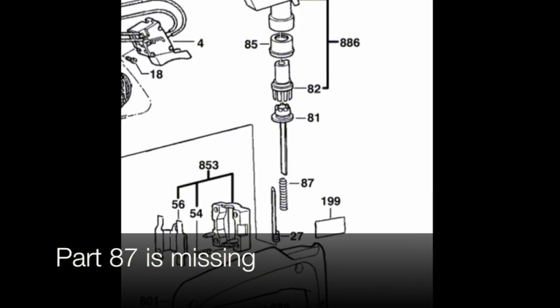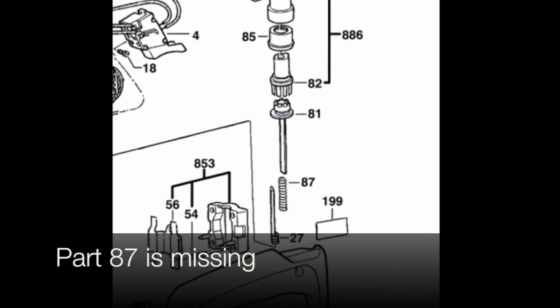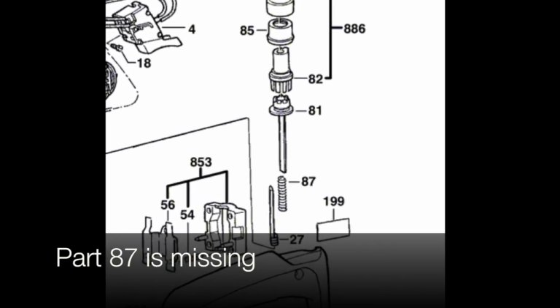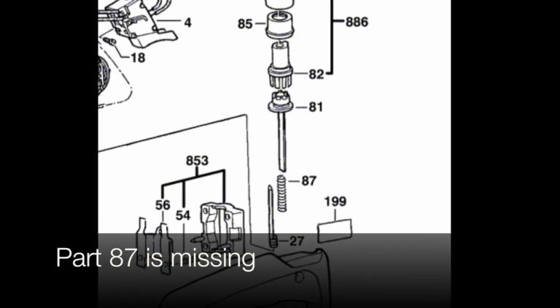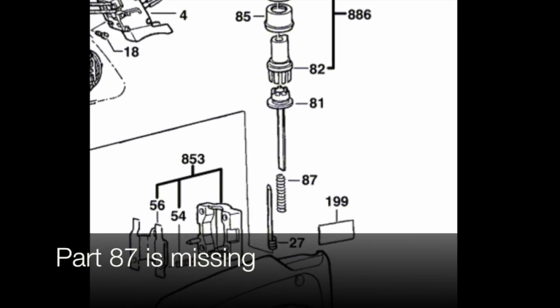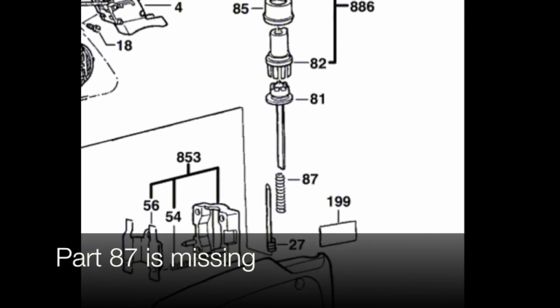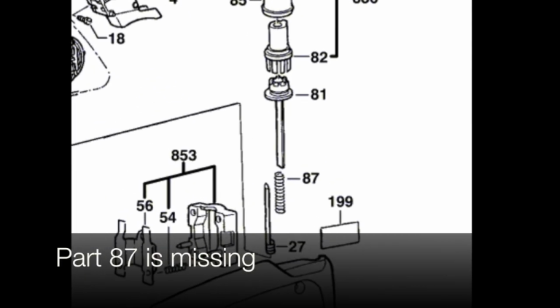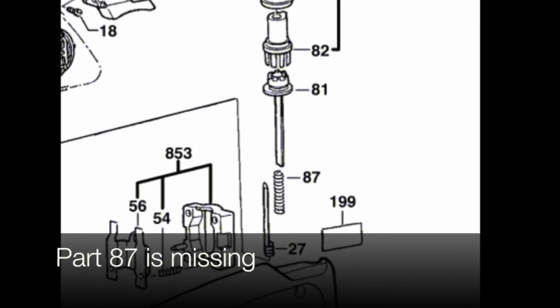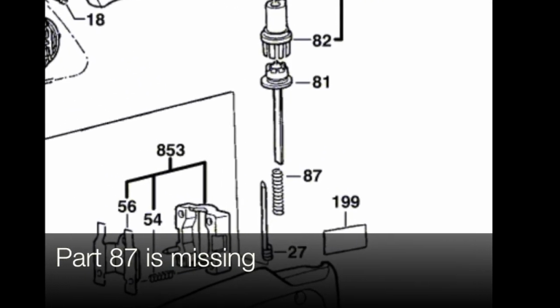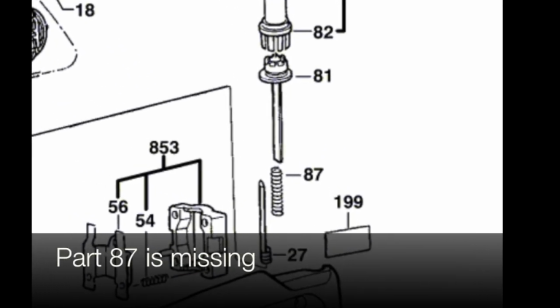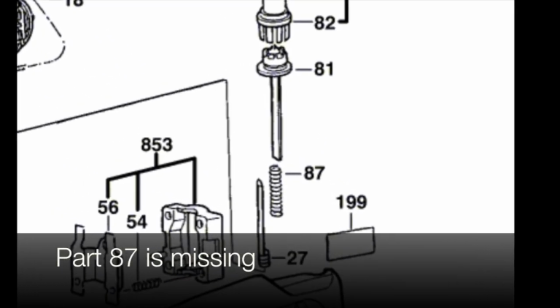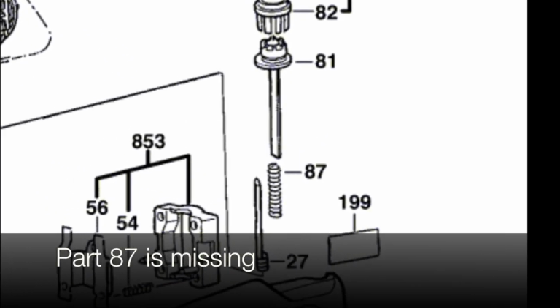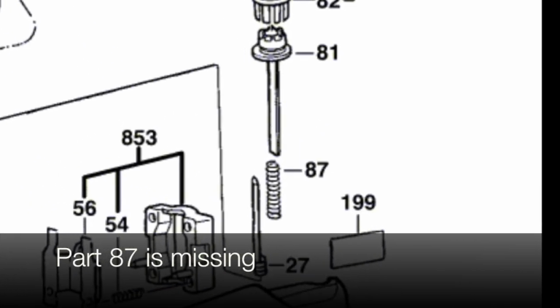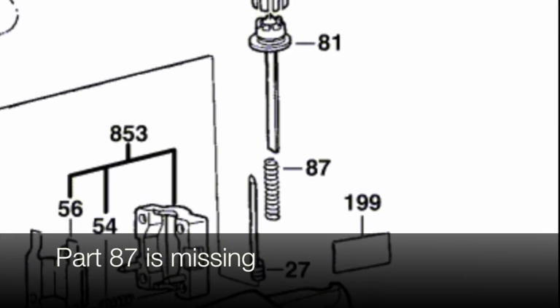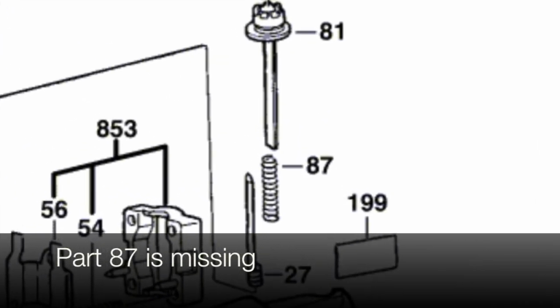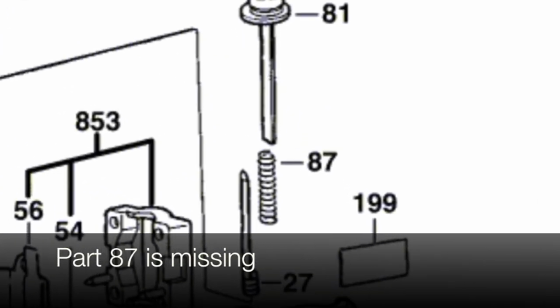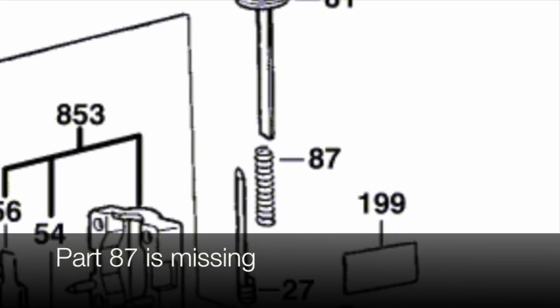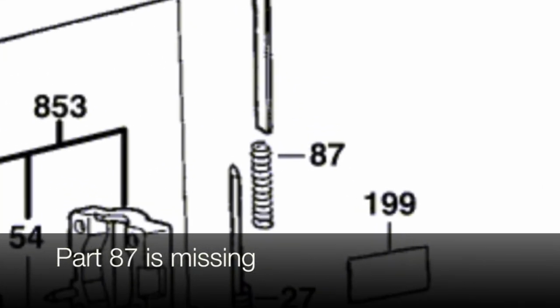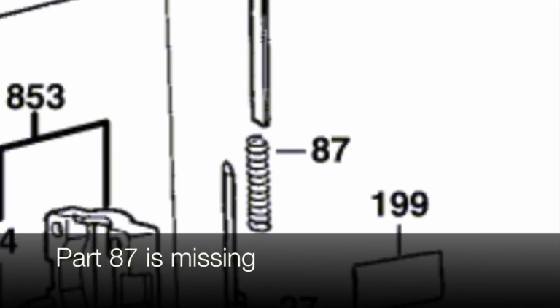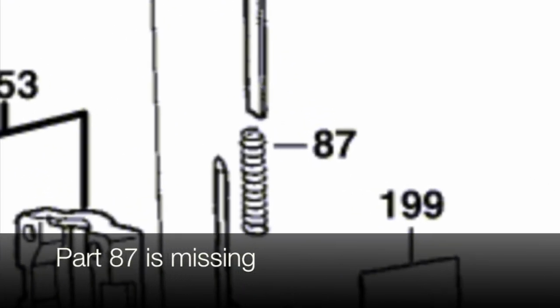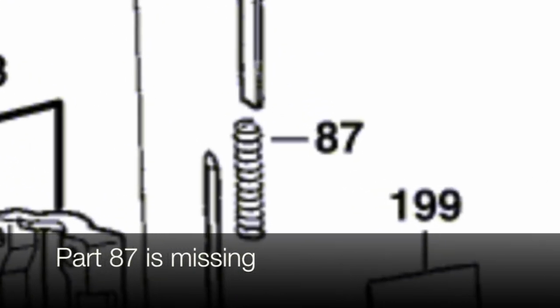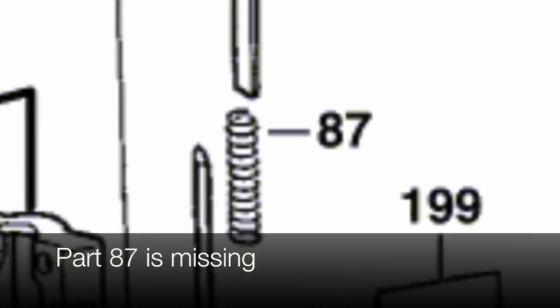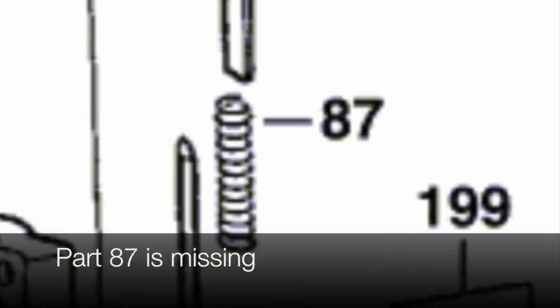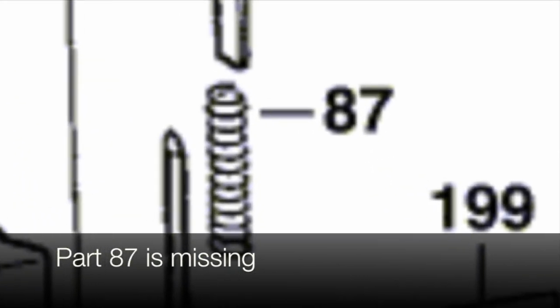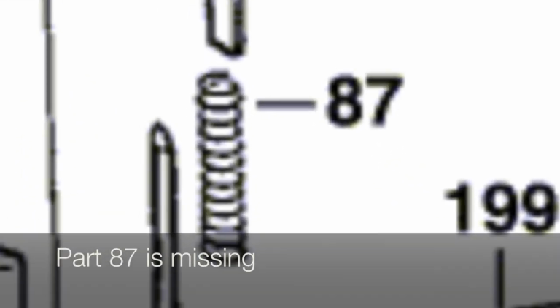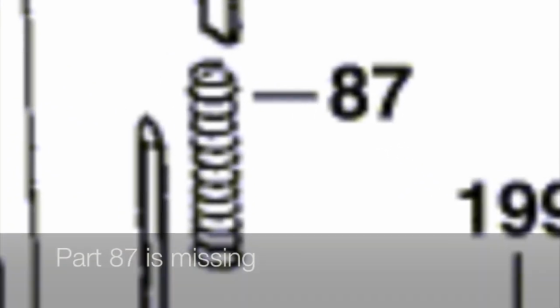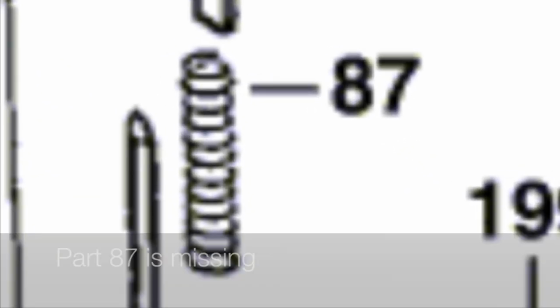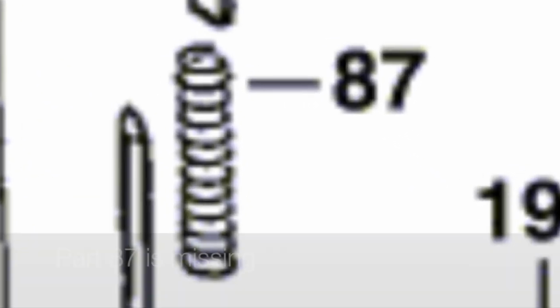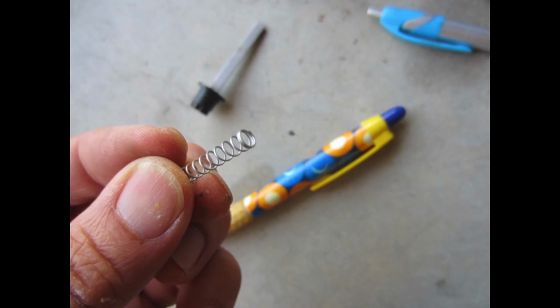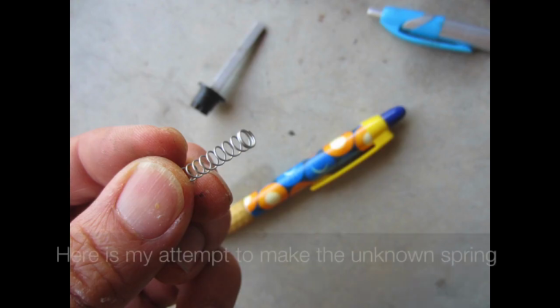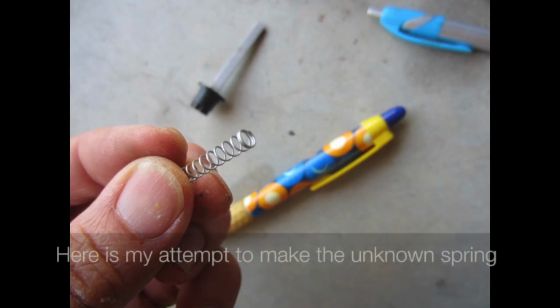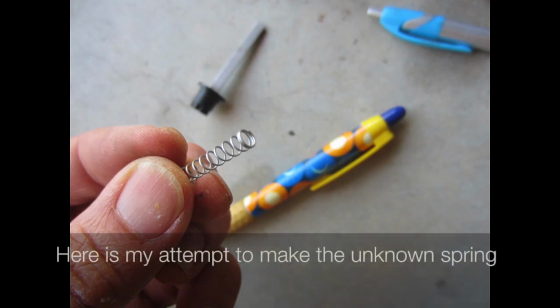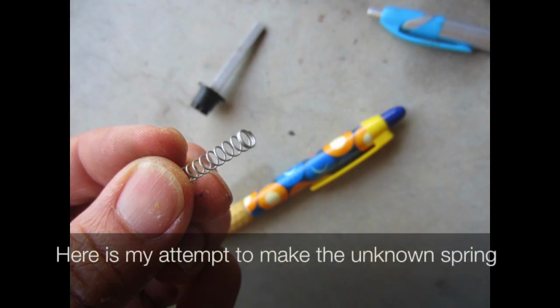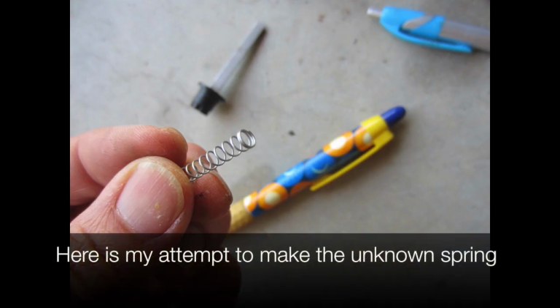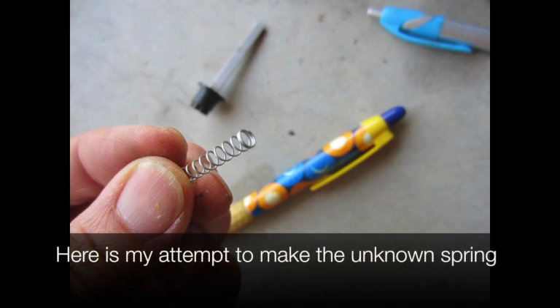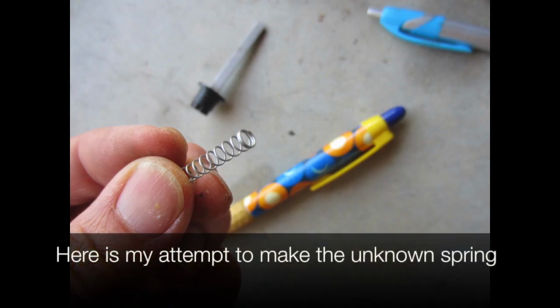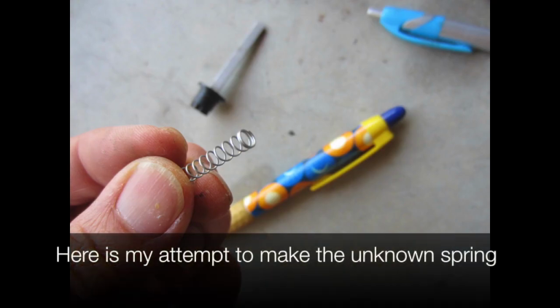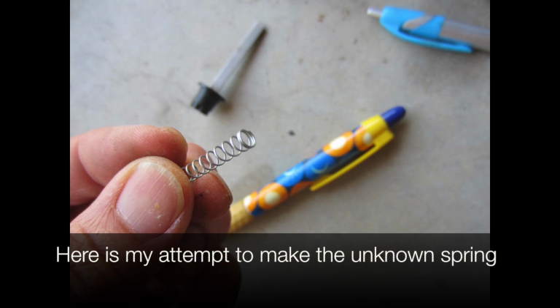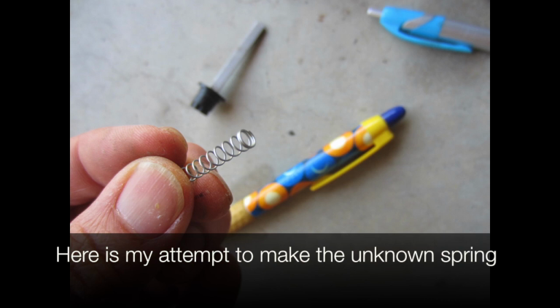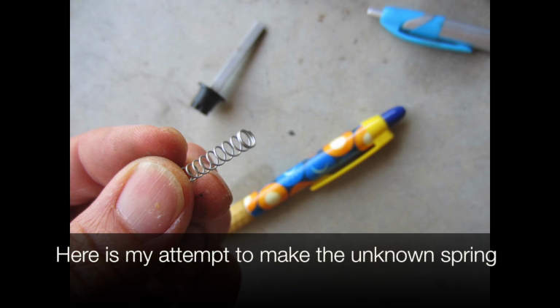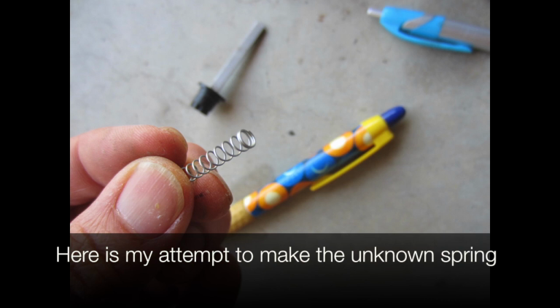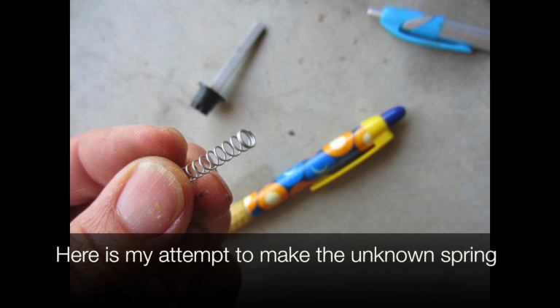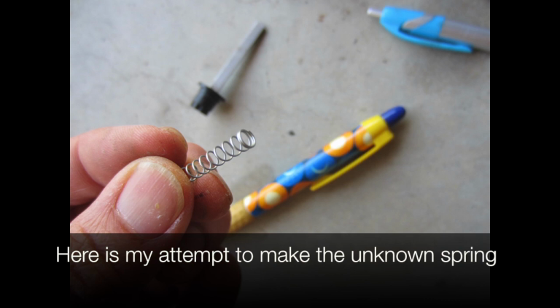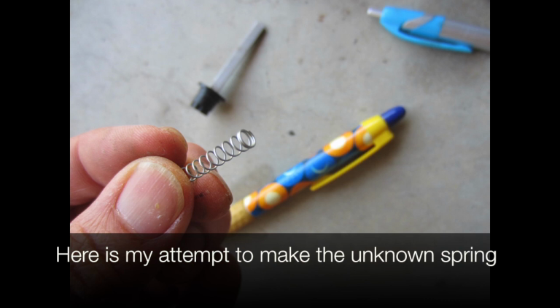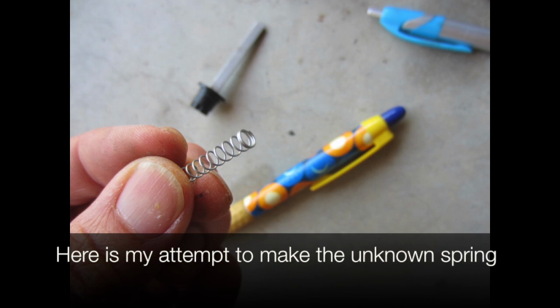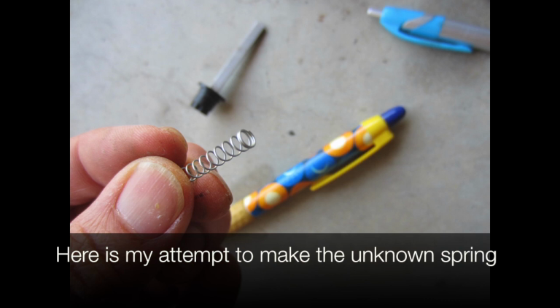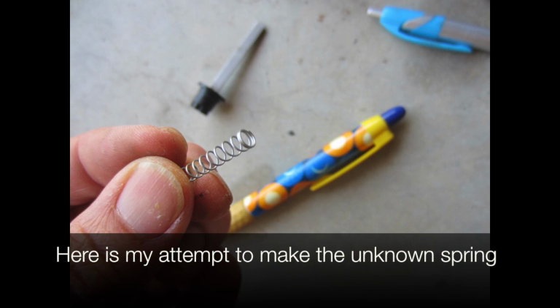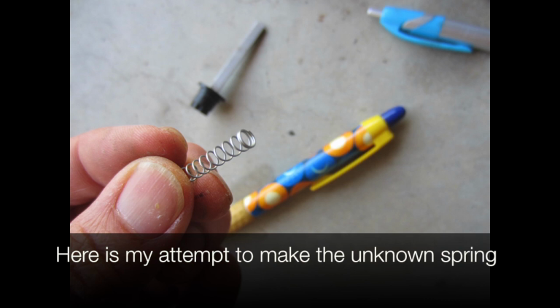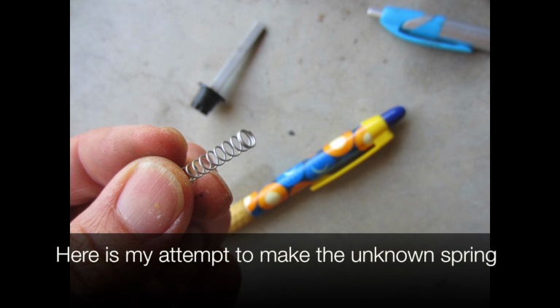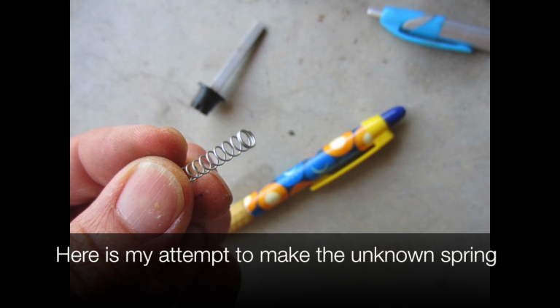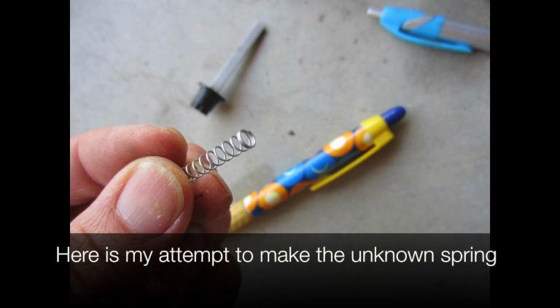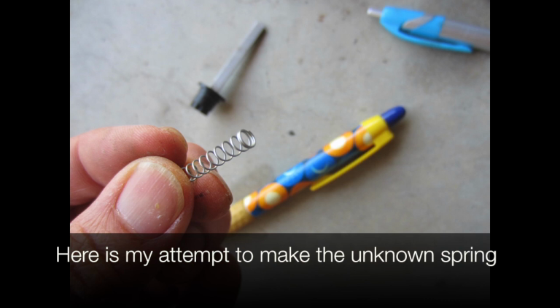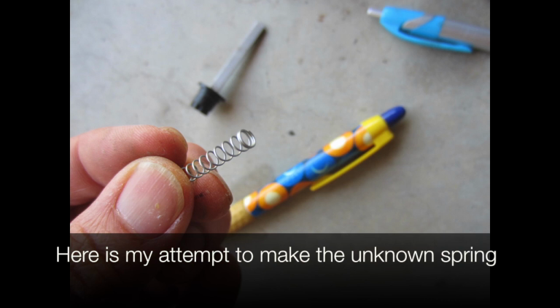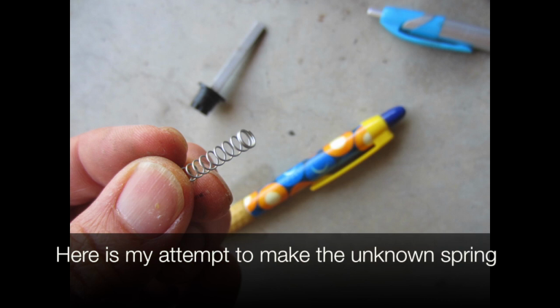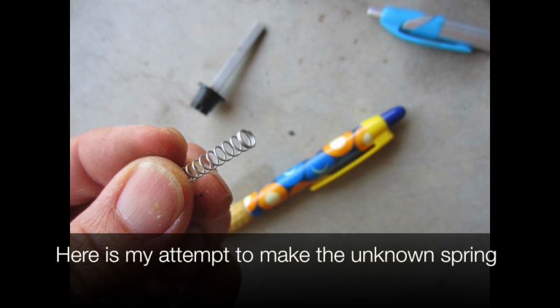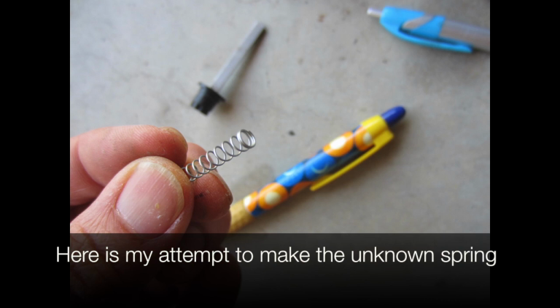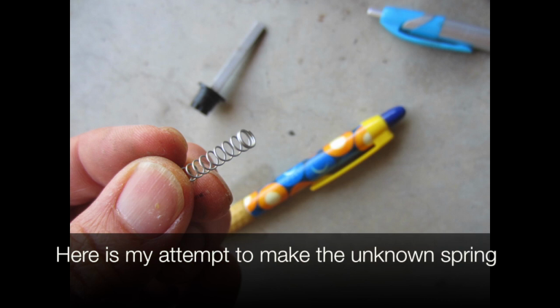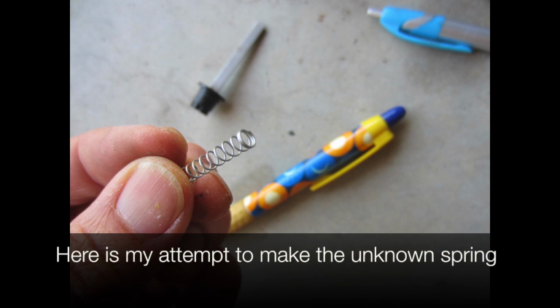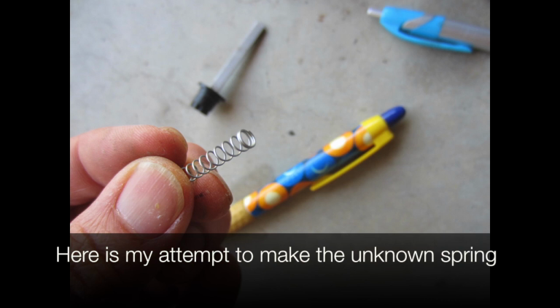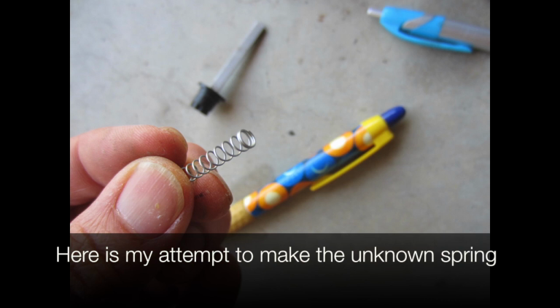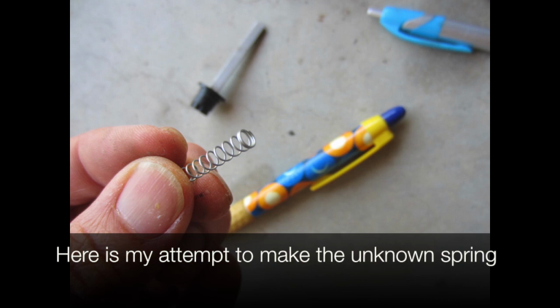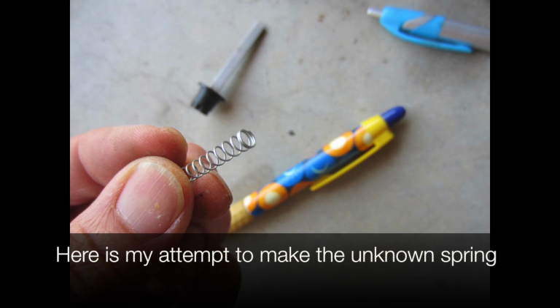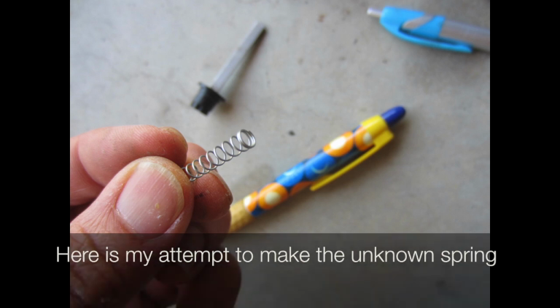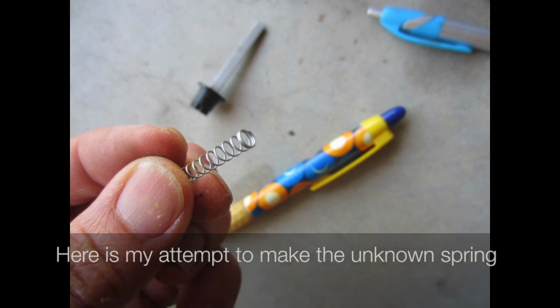Part 87 is missing — it's a spring. Here's my attempt to make the unknown spring.